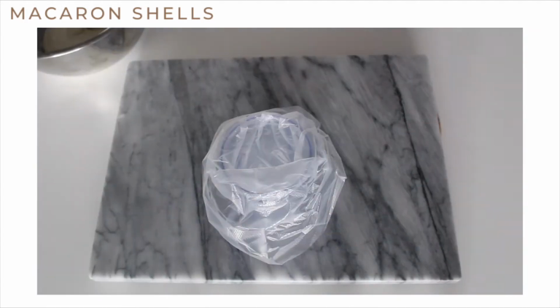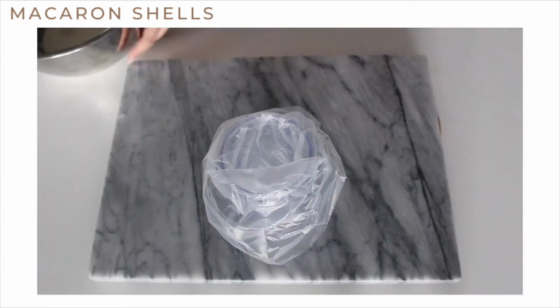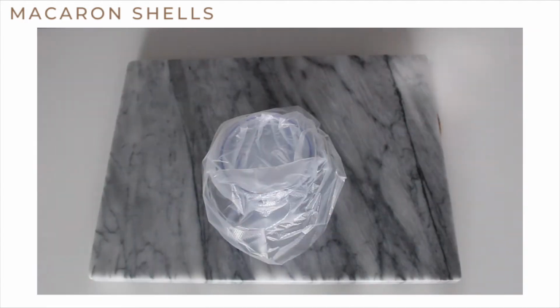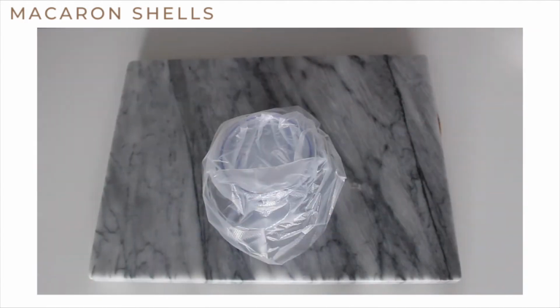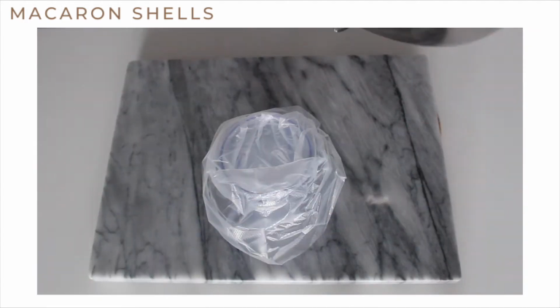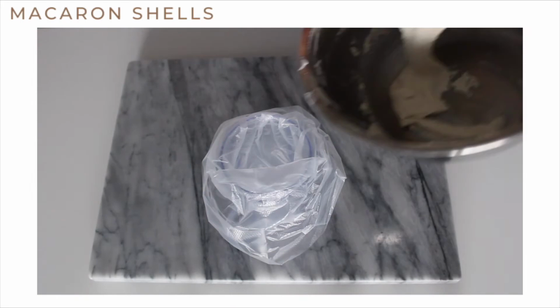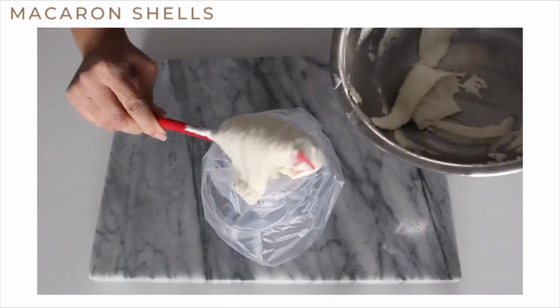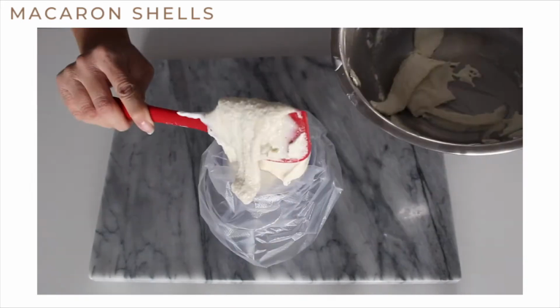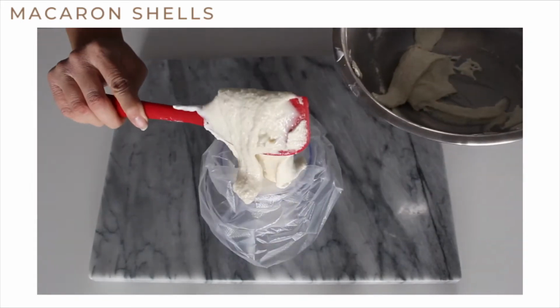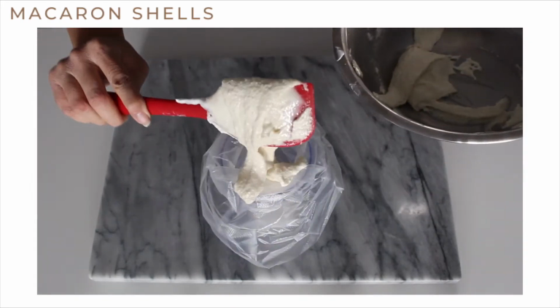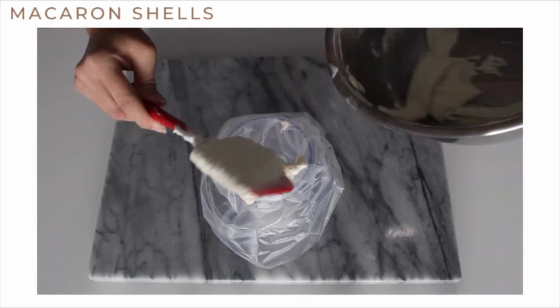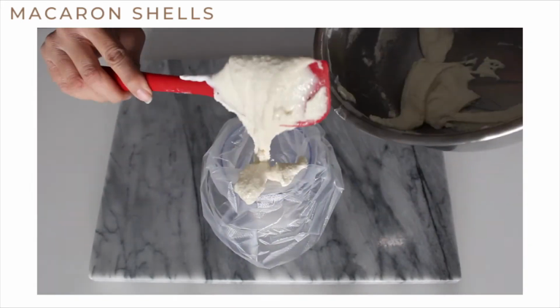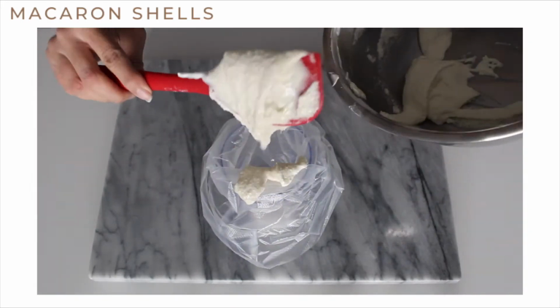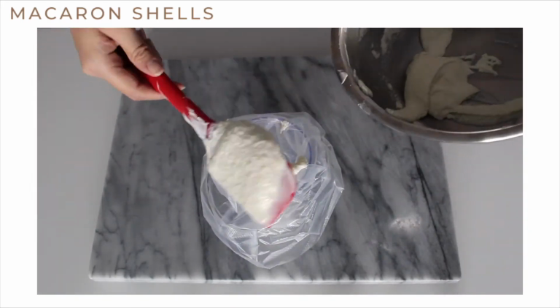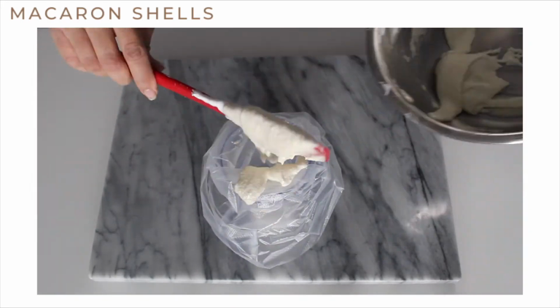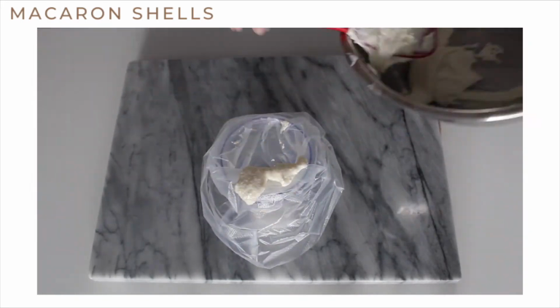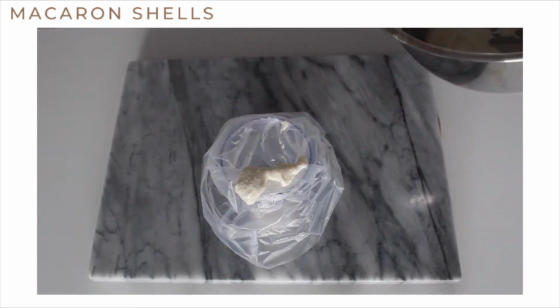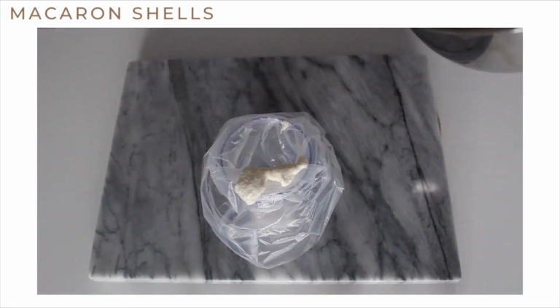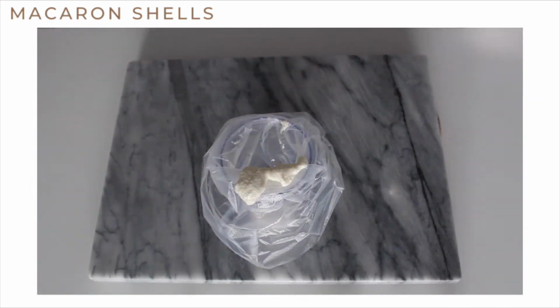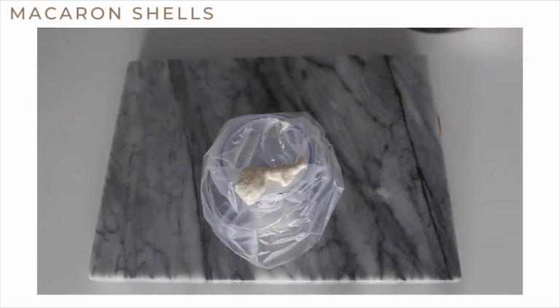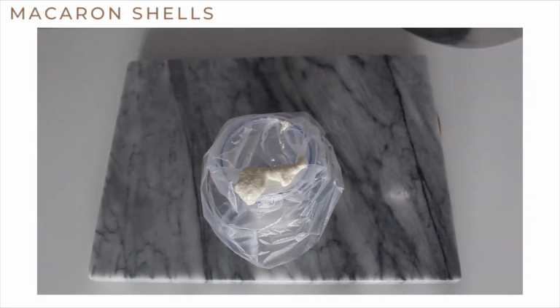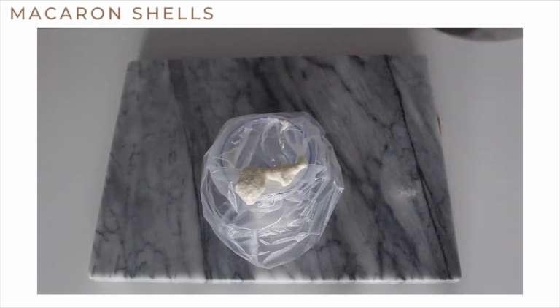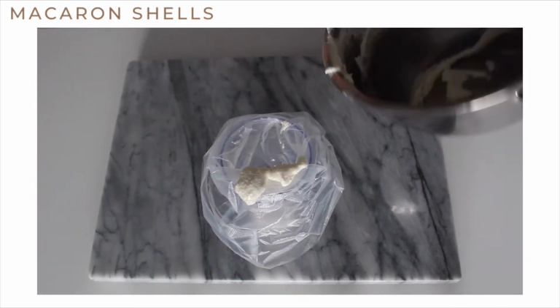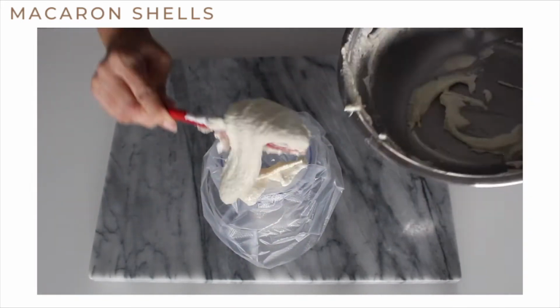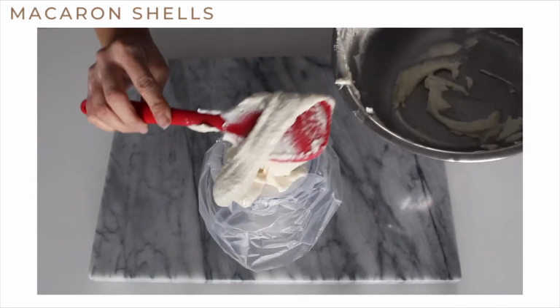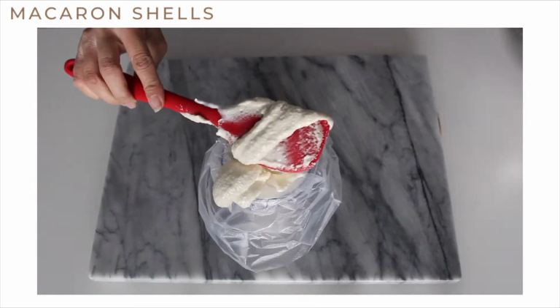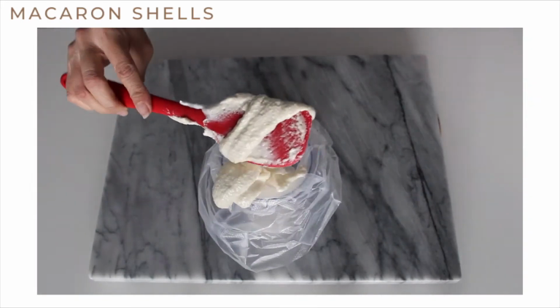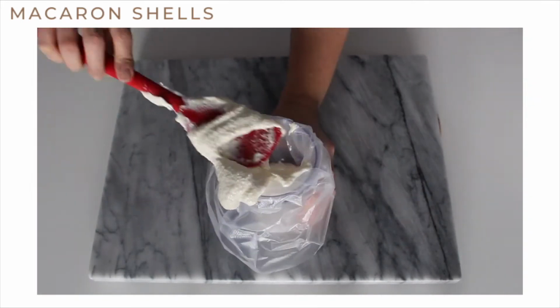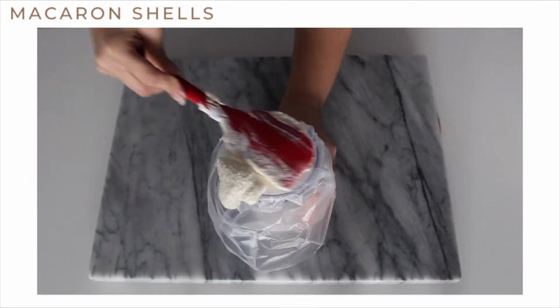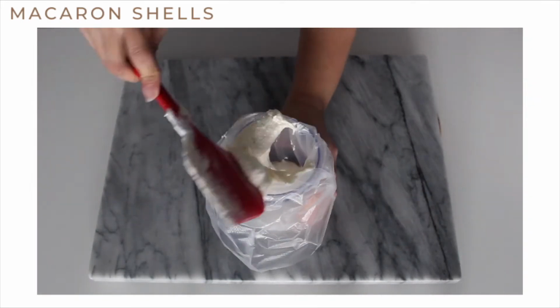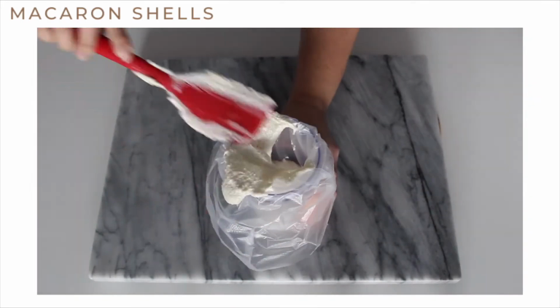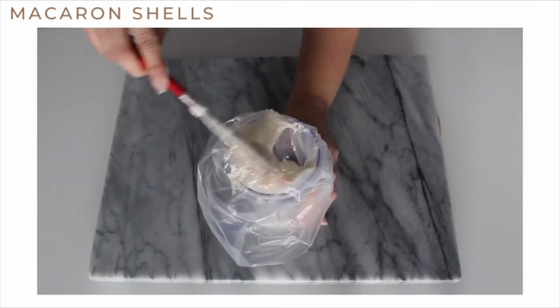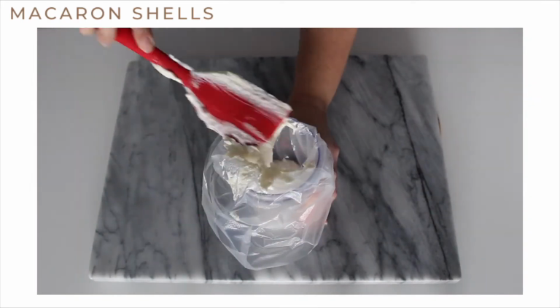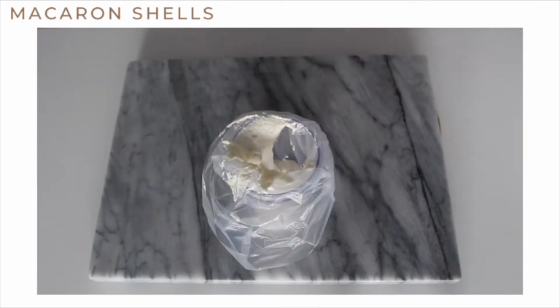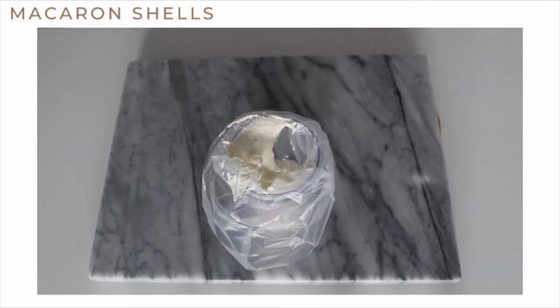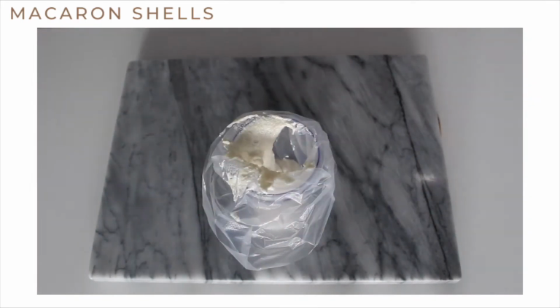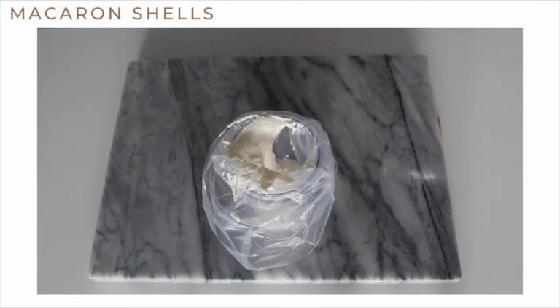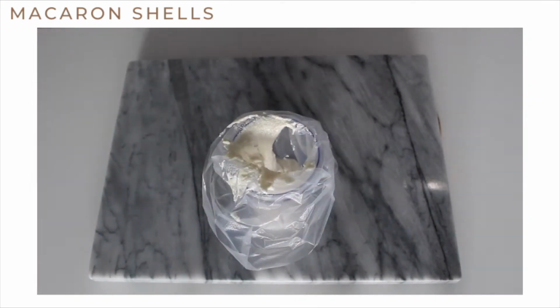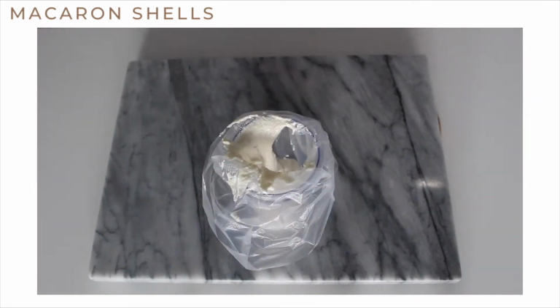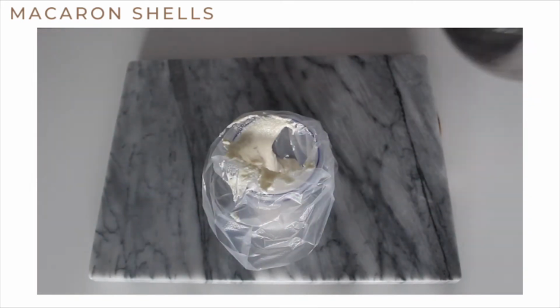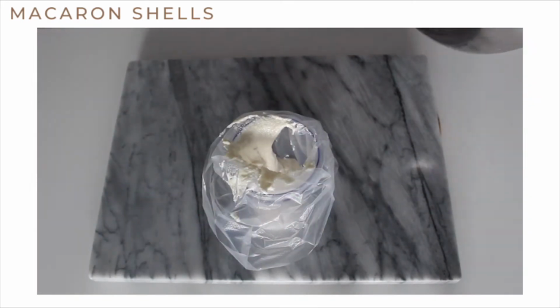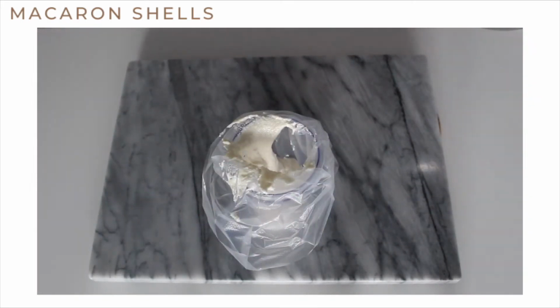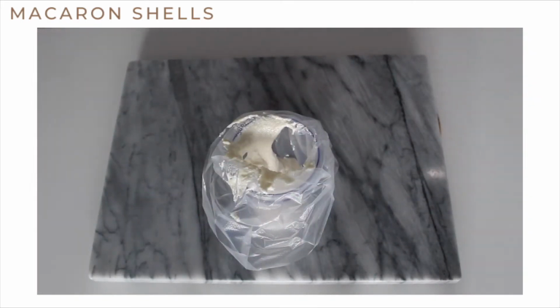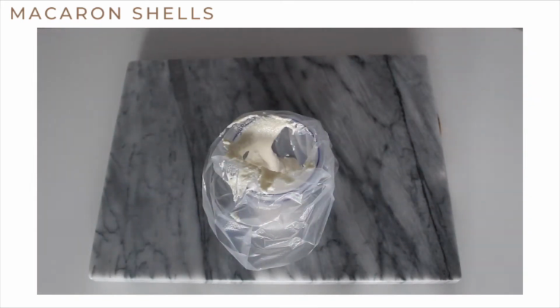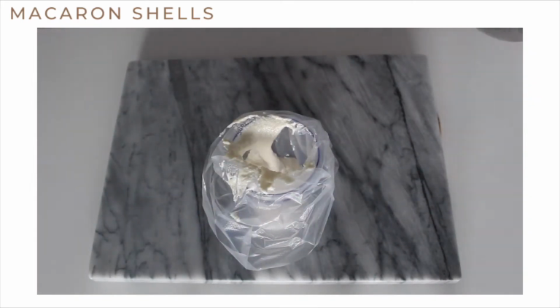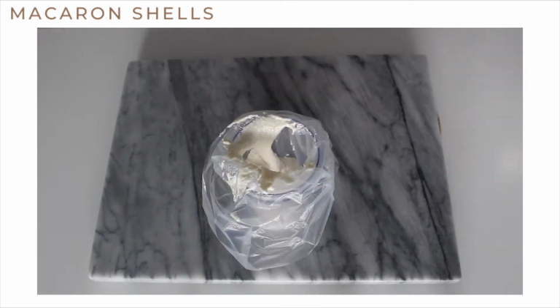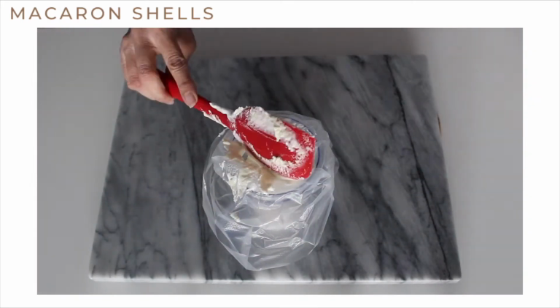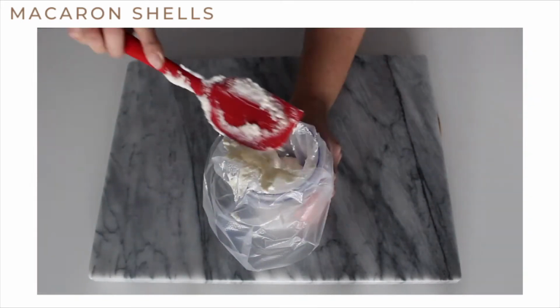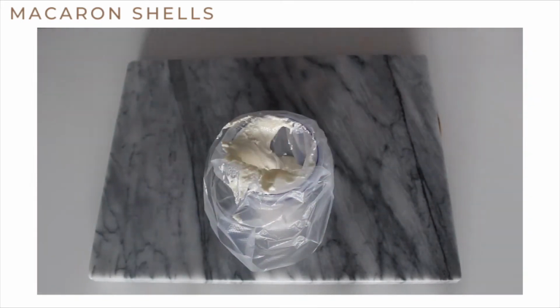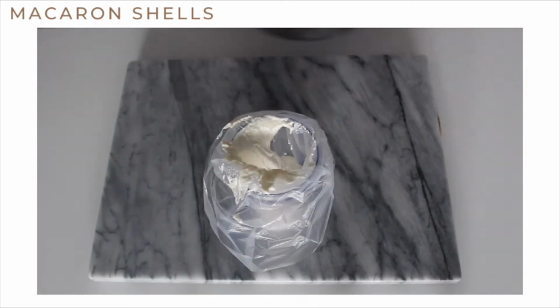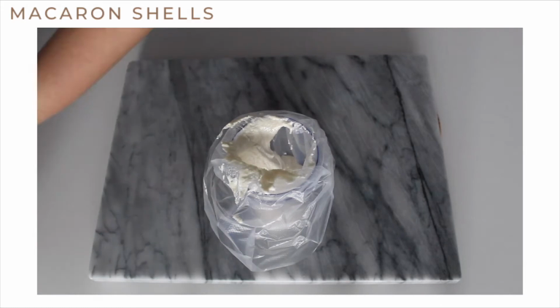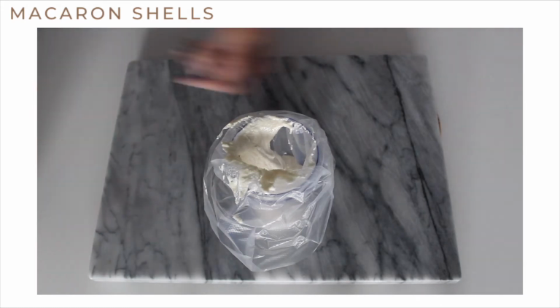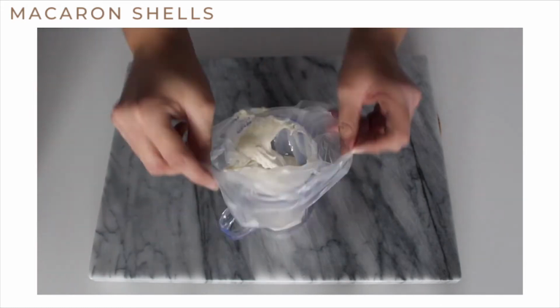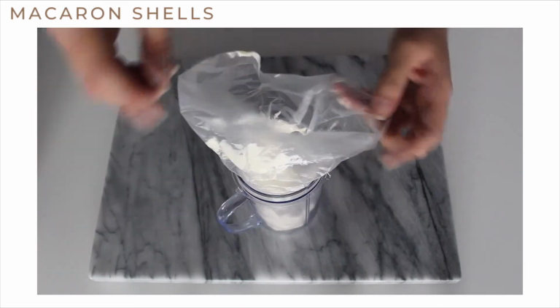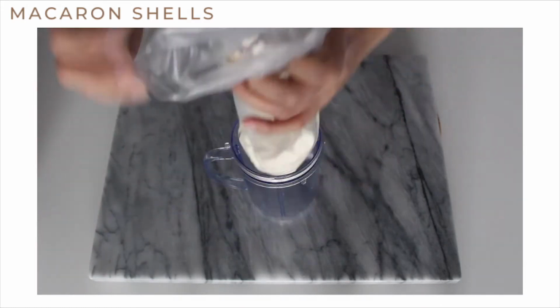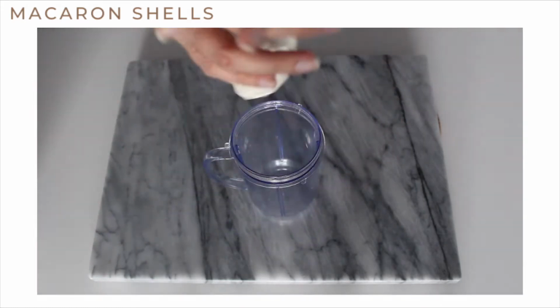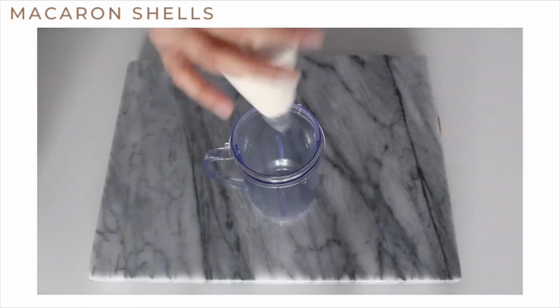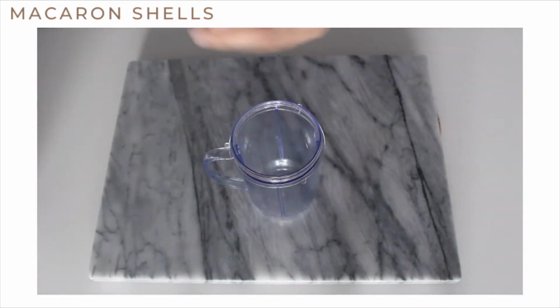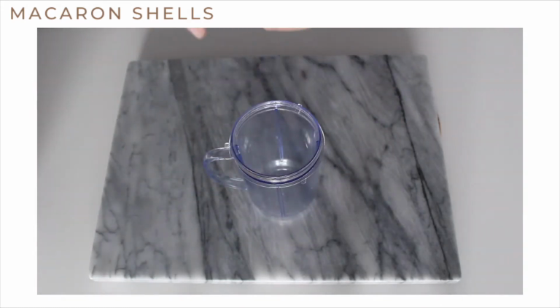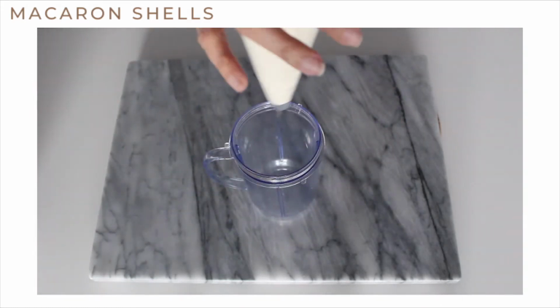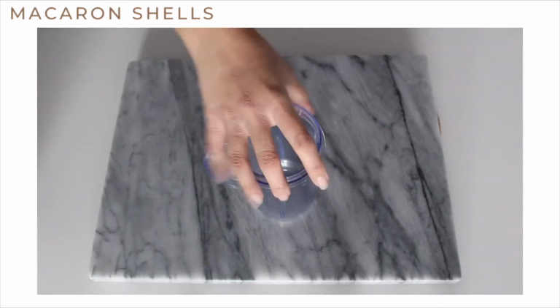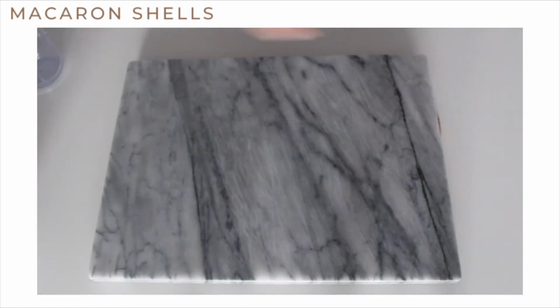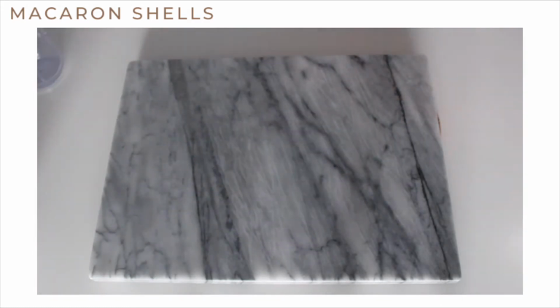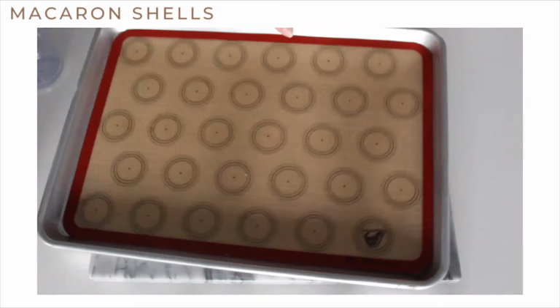Once it's ready, transfer the mixture to a piping bag and start to pipe onto a piece of parchment paper or a silicone mat.